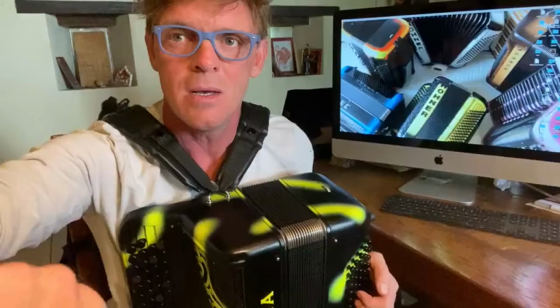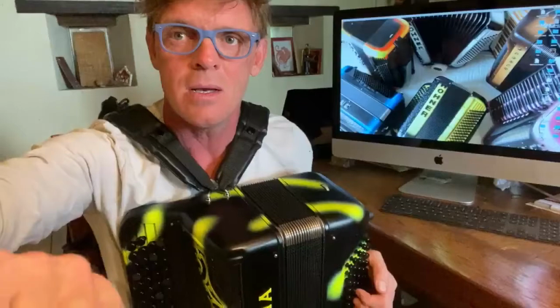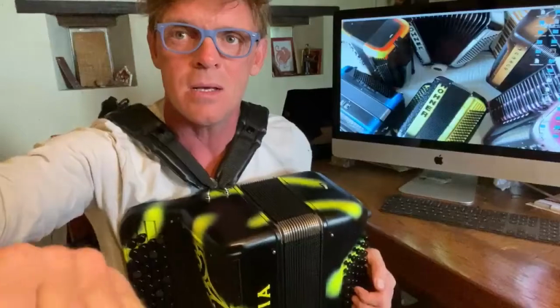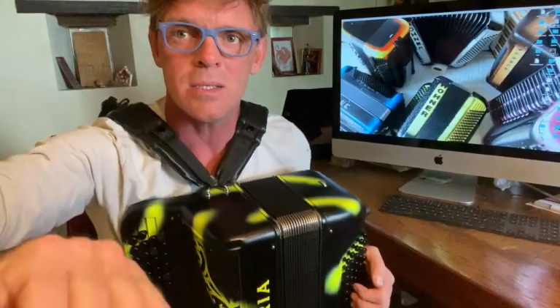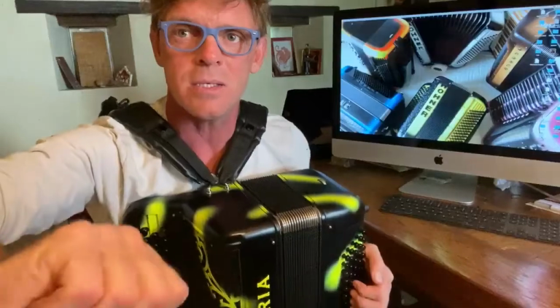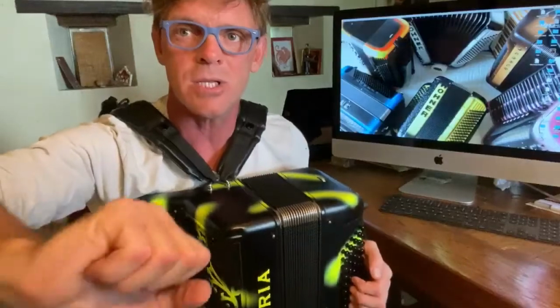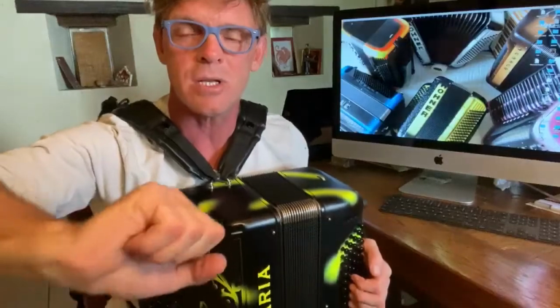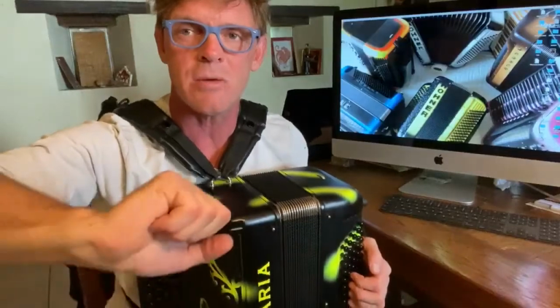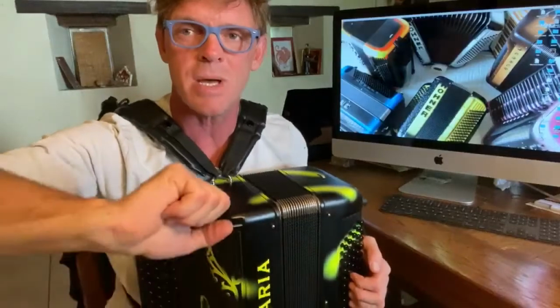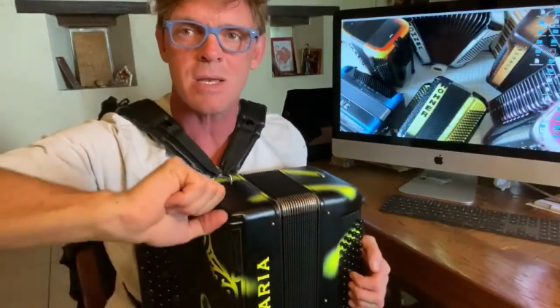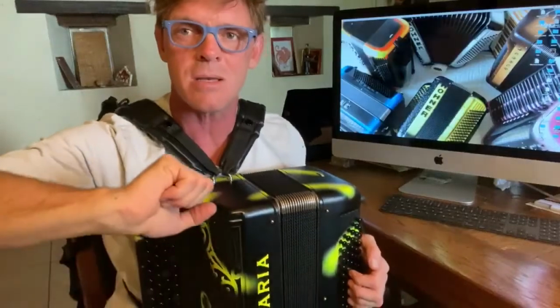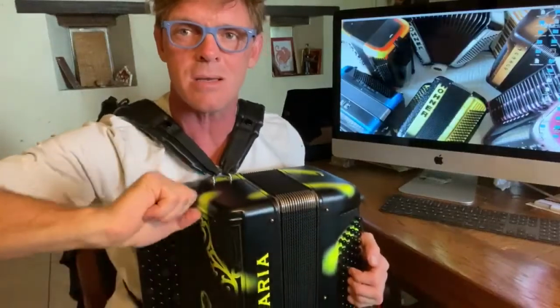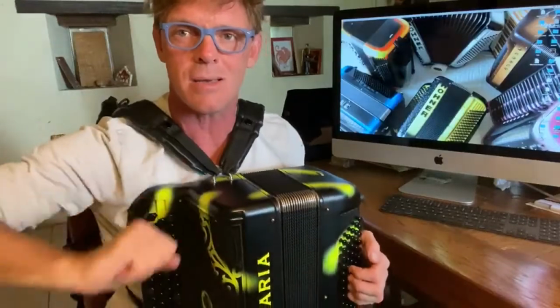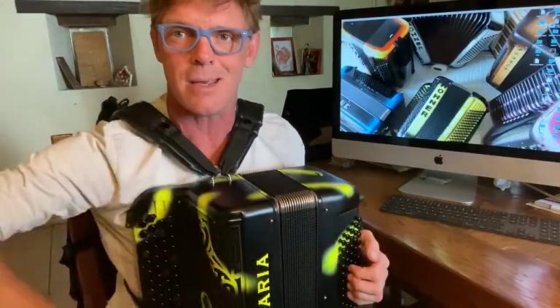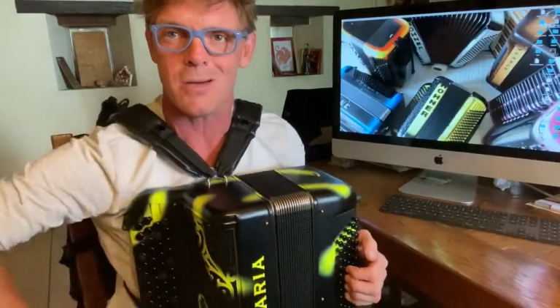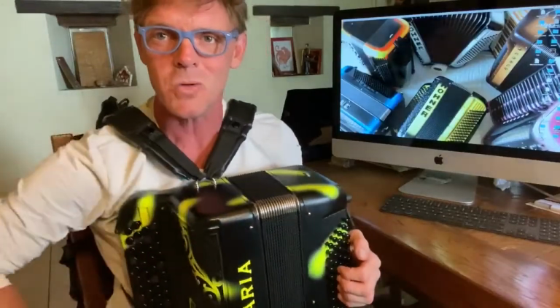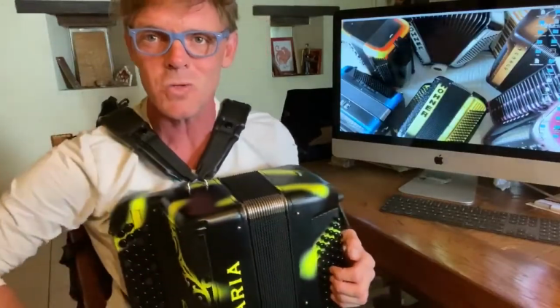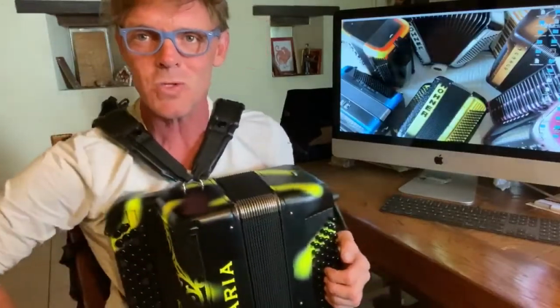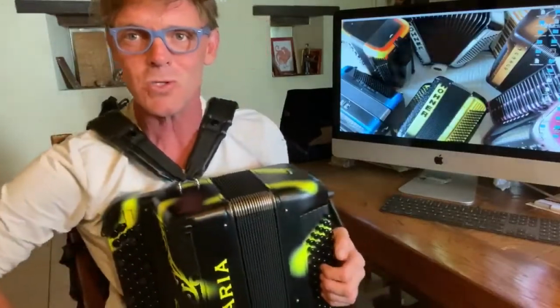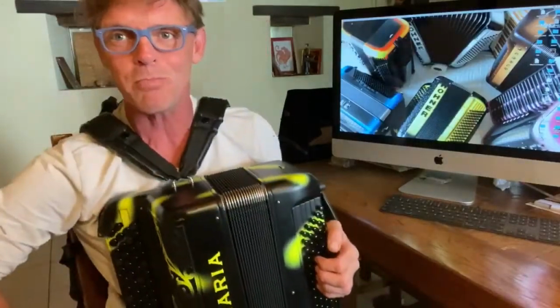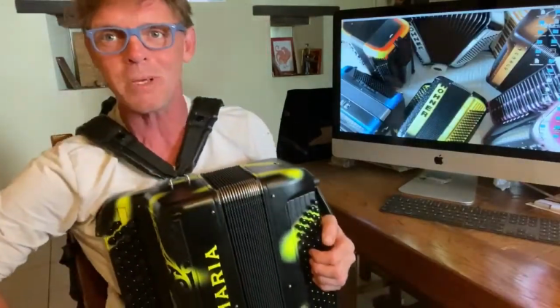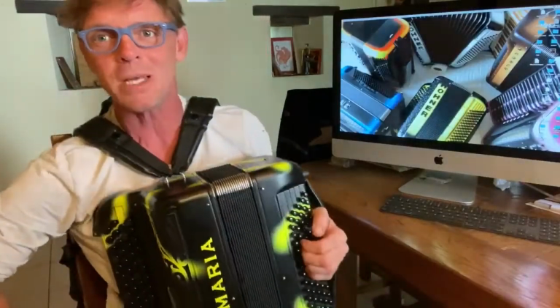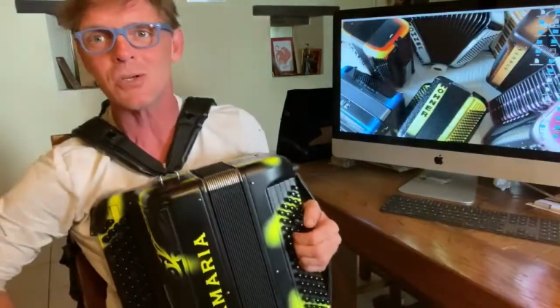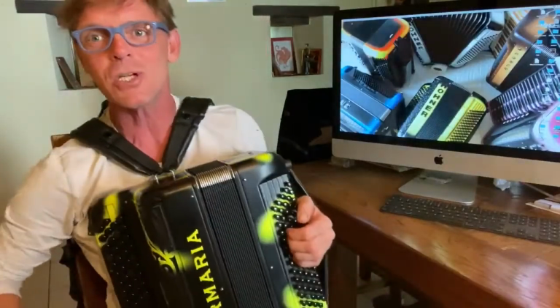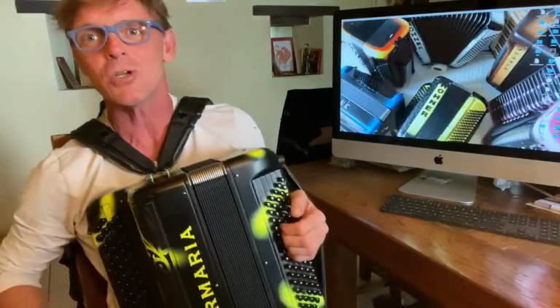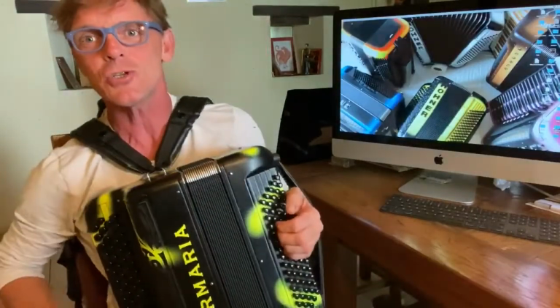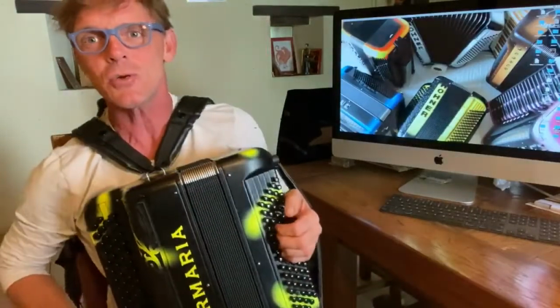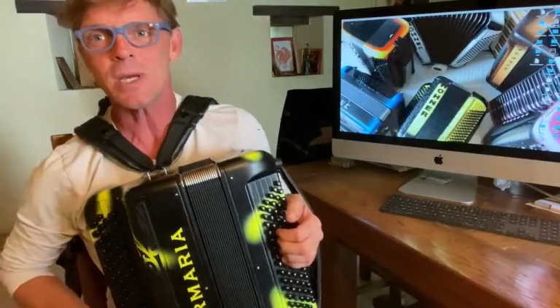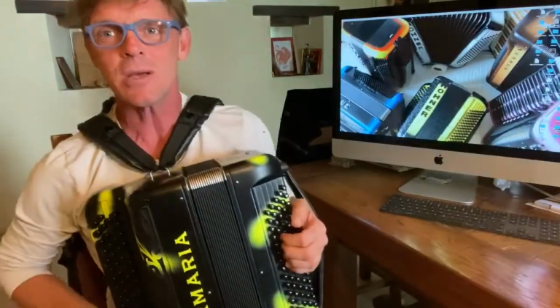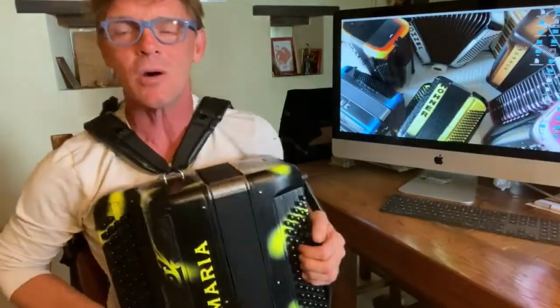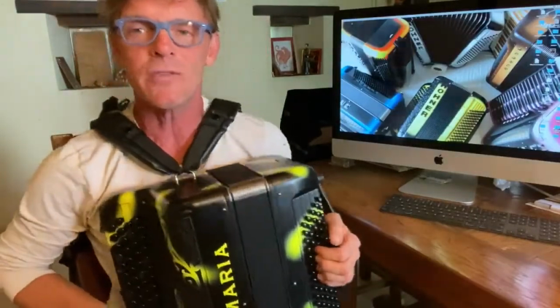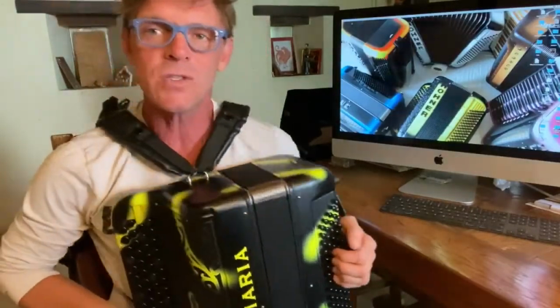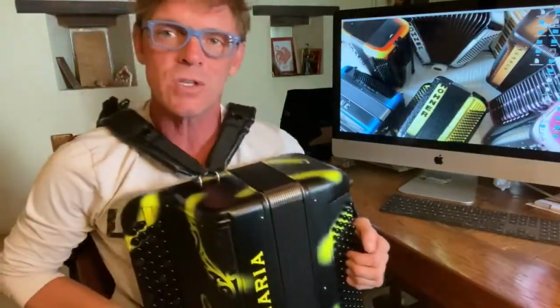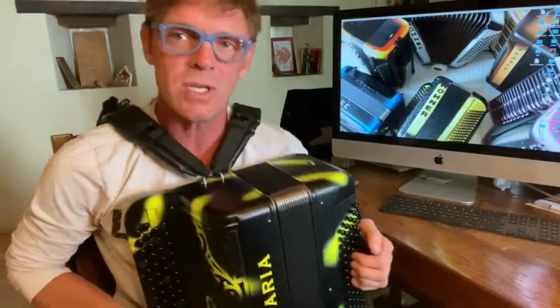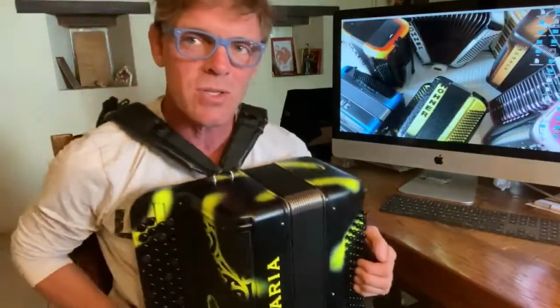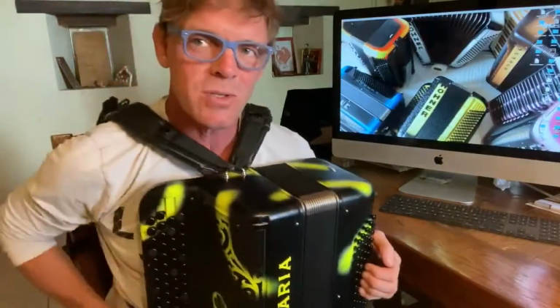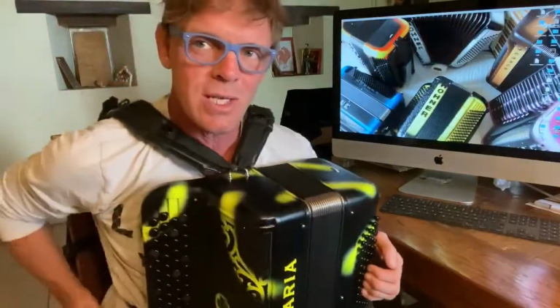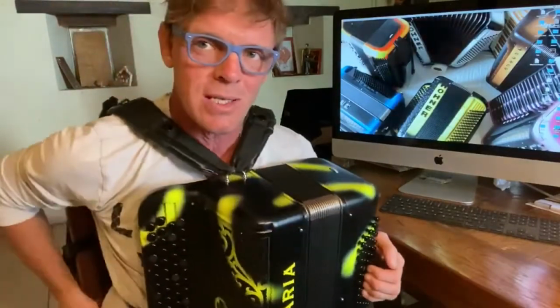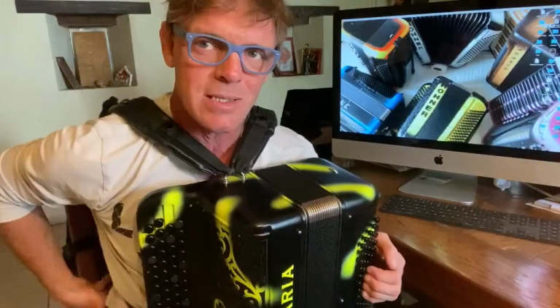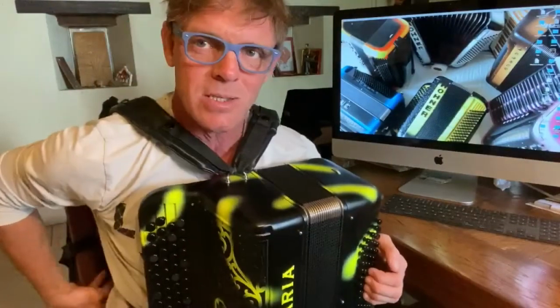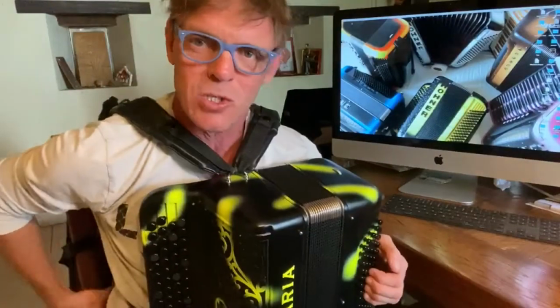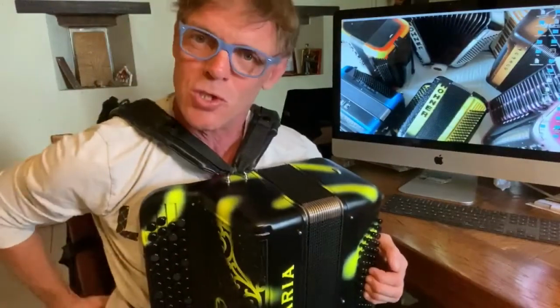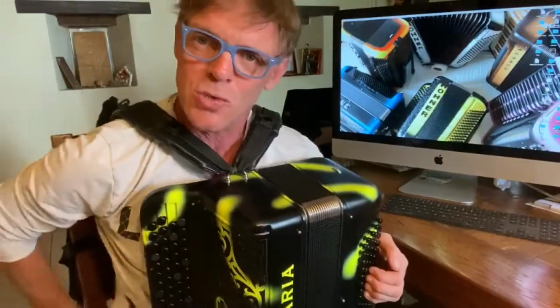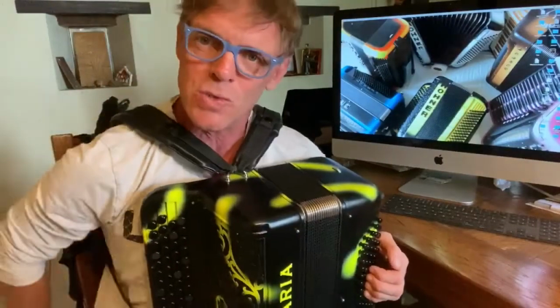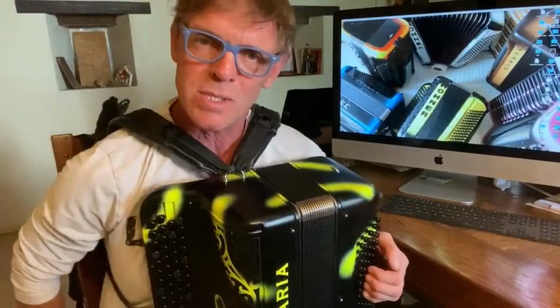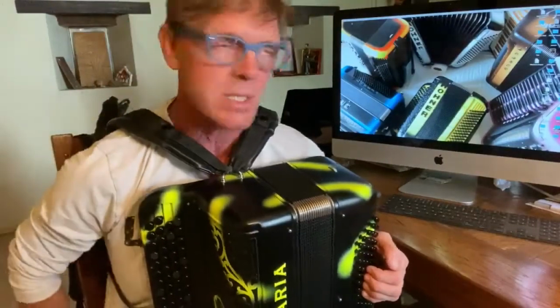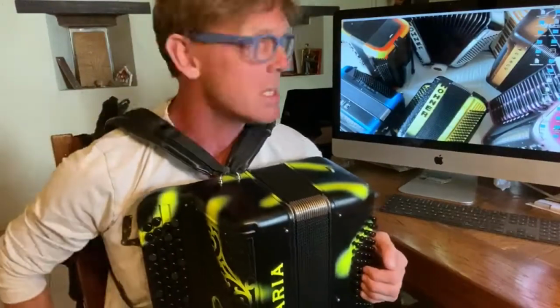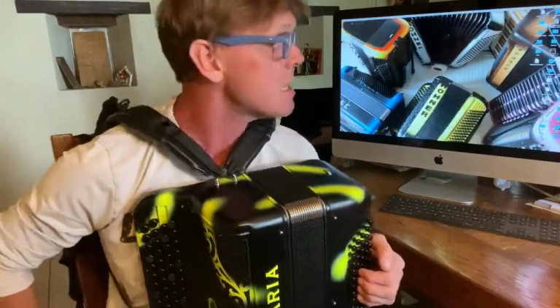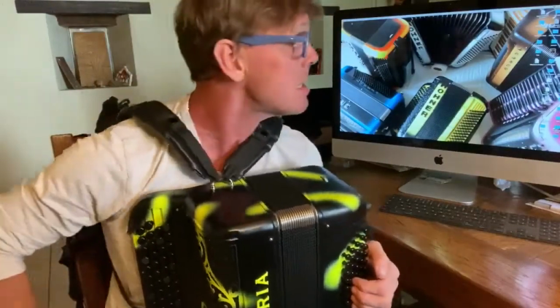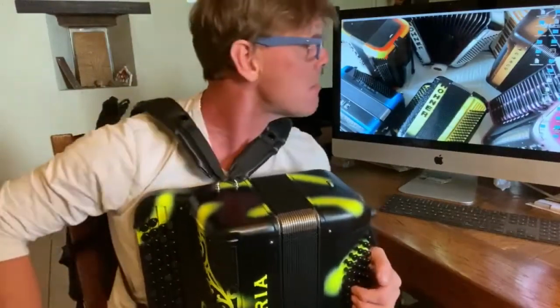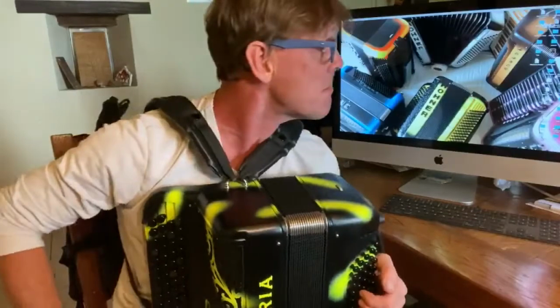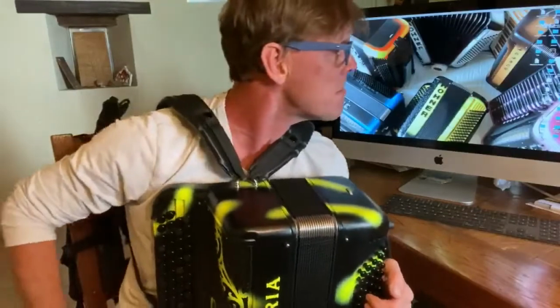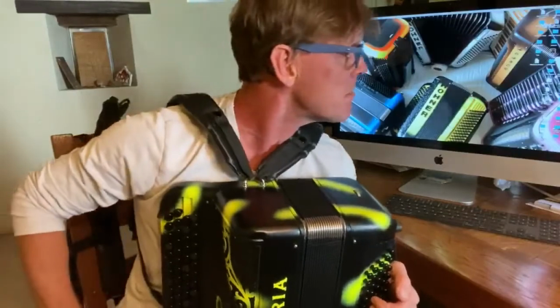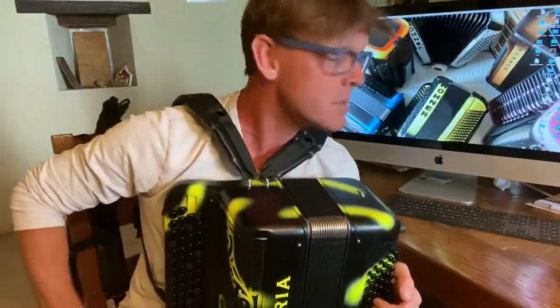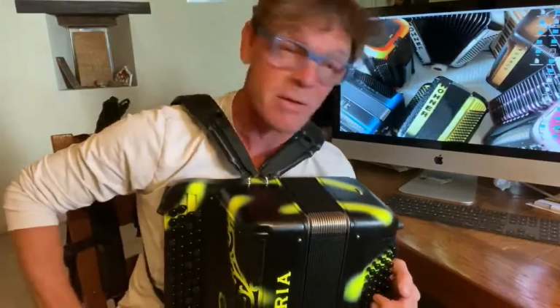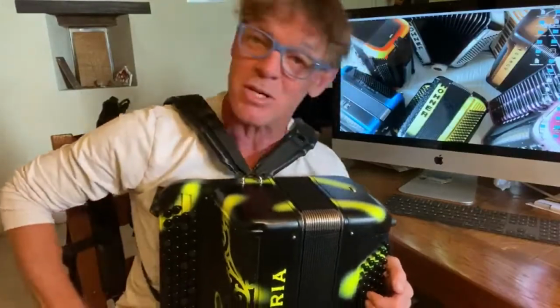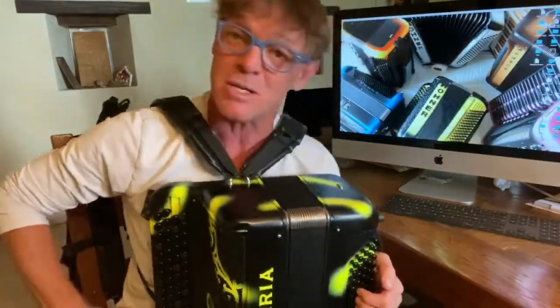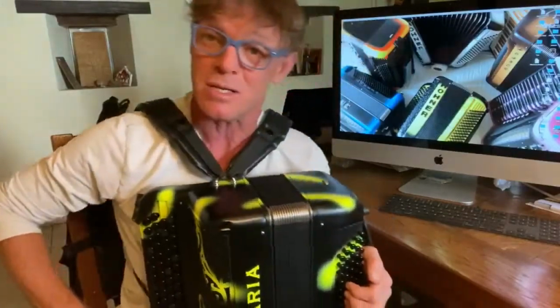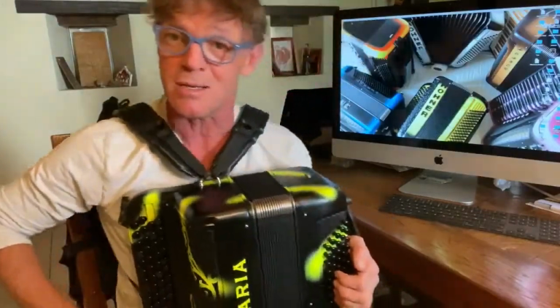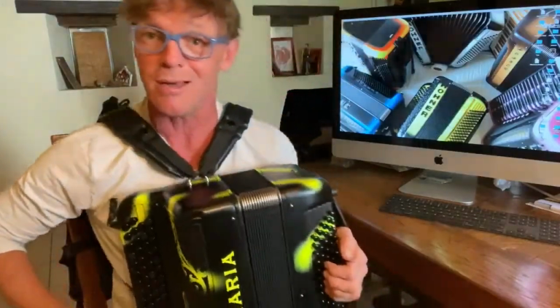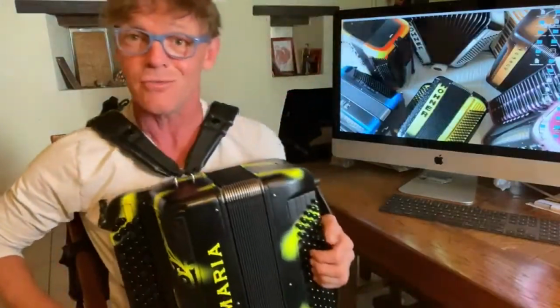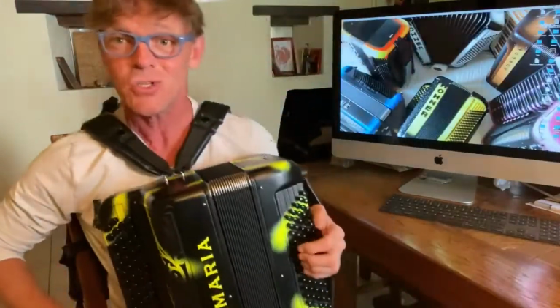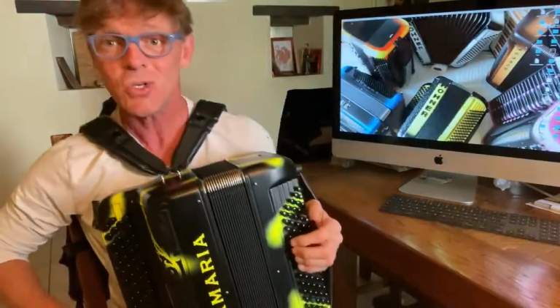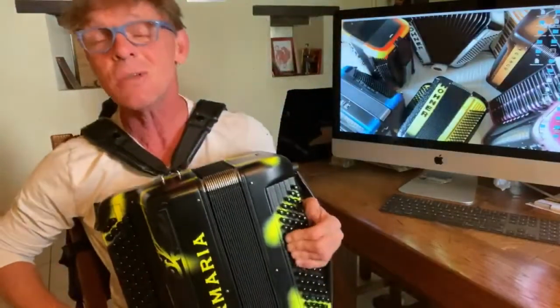Ladies and gentlemen, hello — the pedagogical trick of the day. Today it's Tuesday, 17th of June.